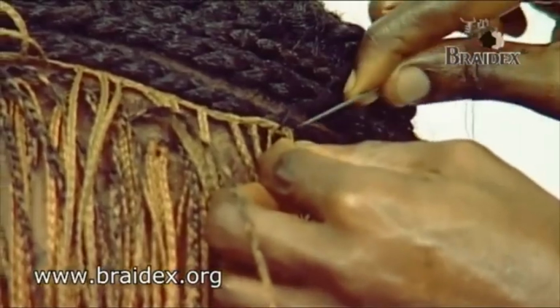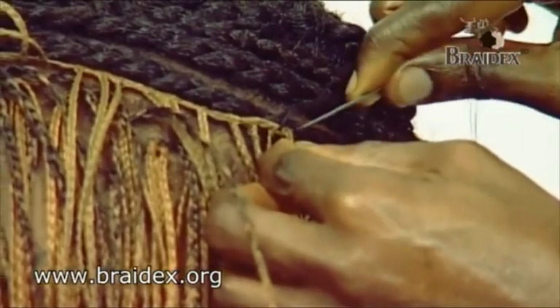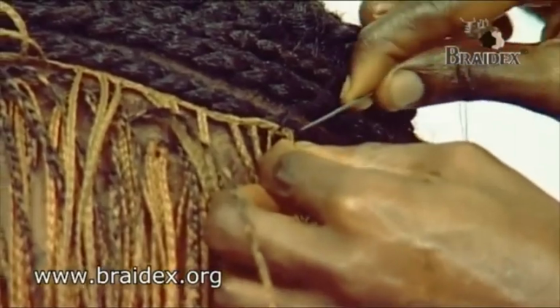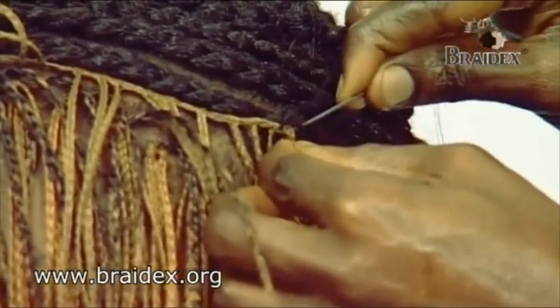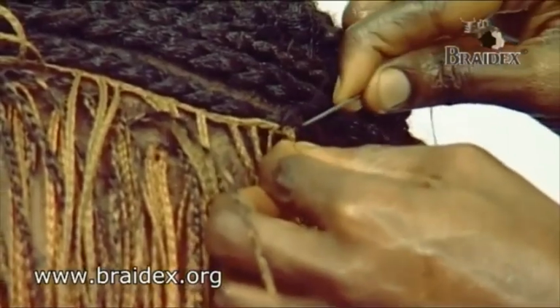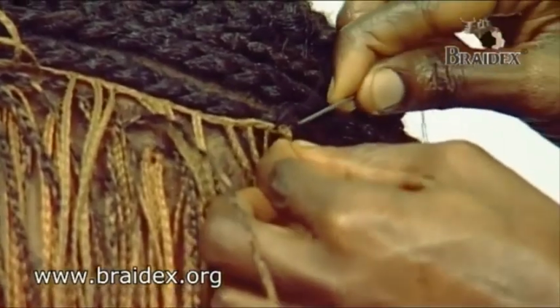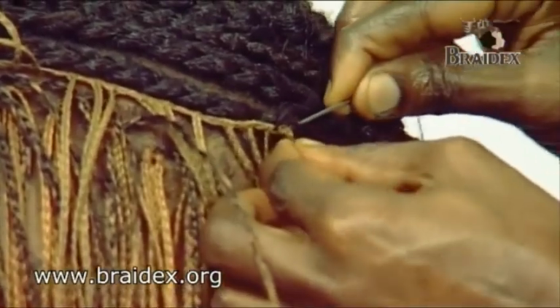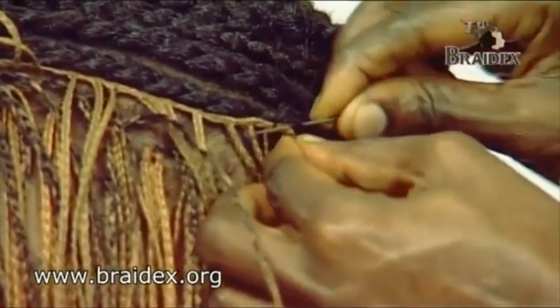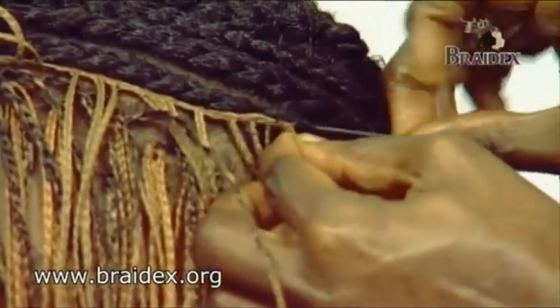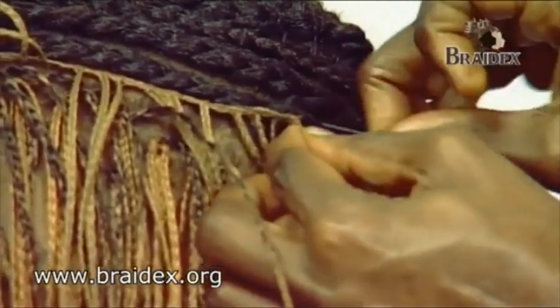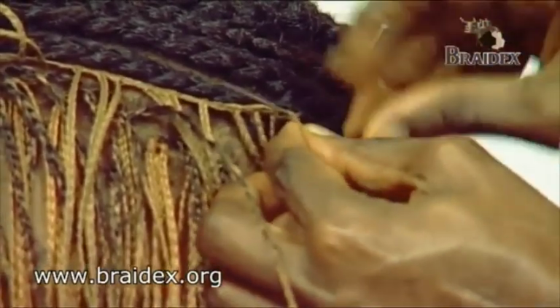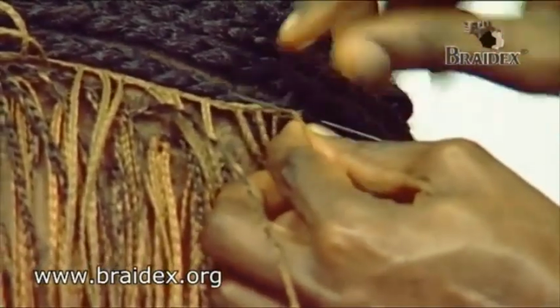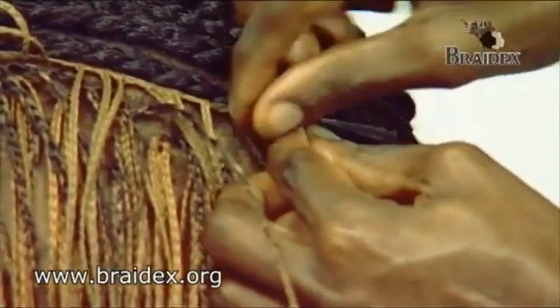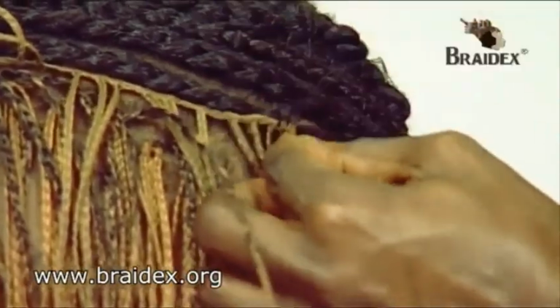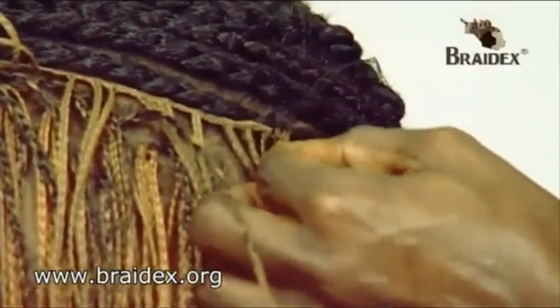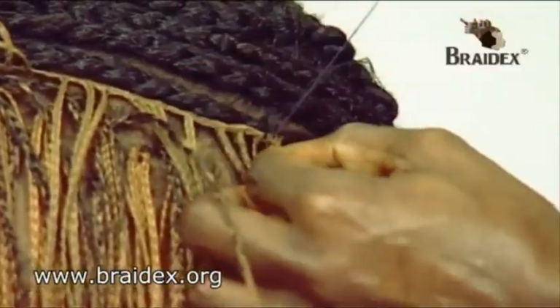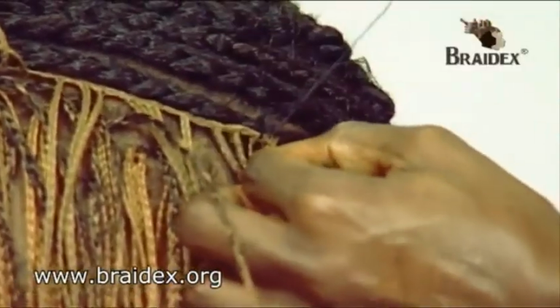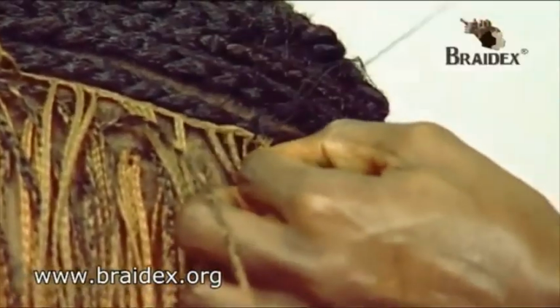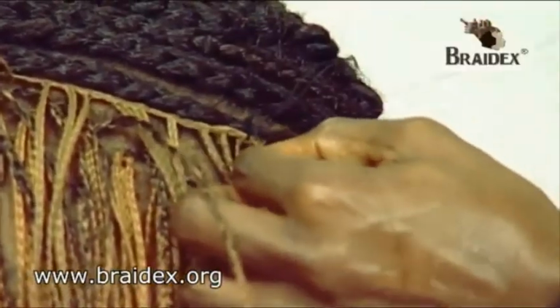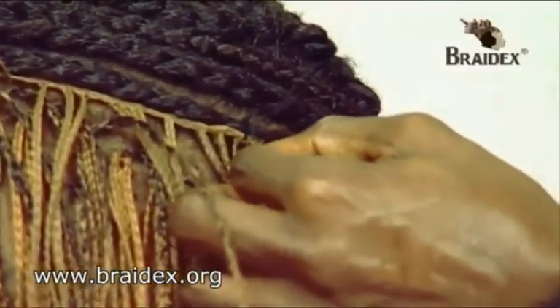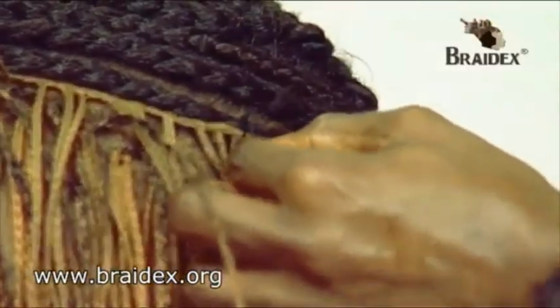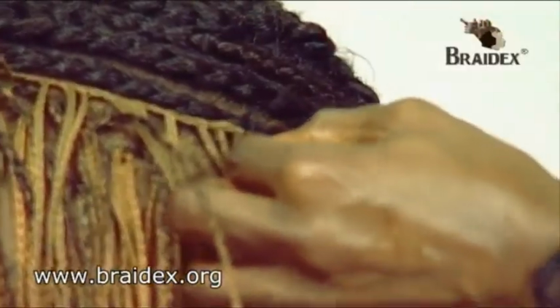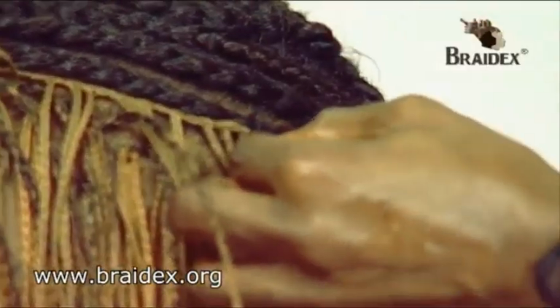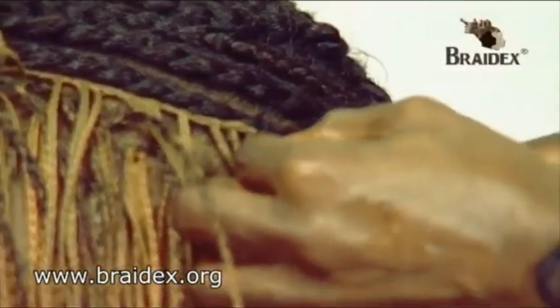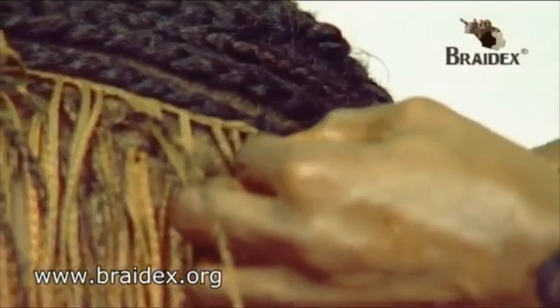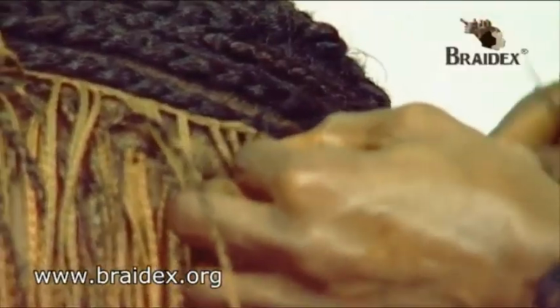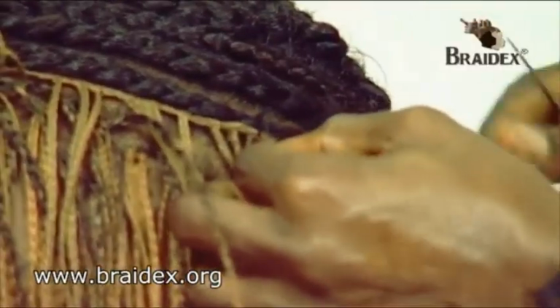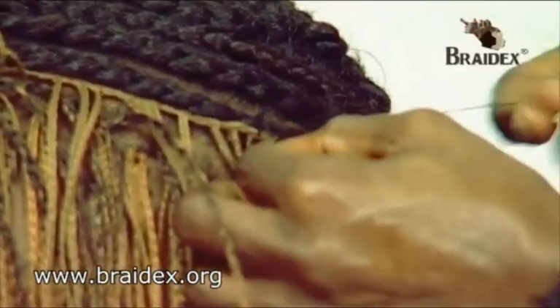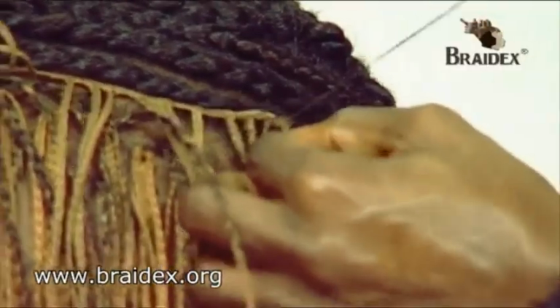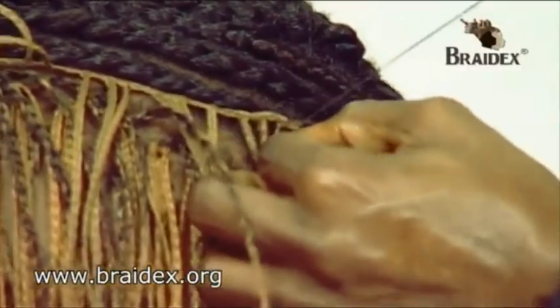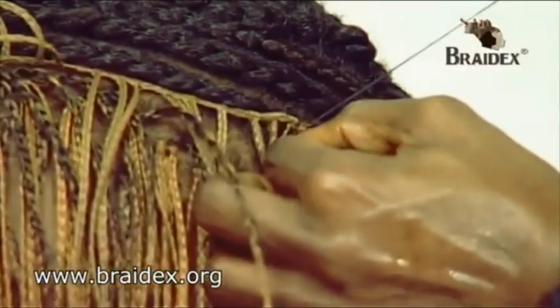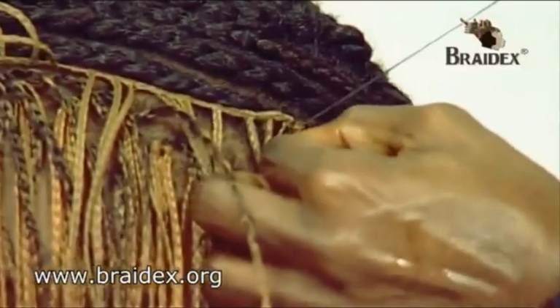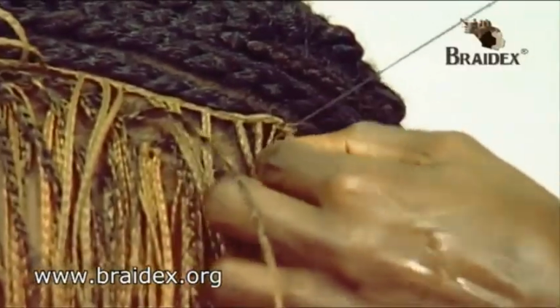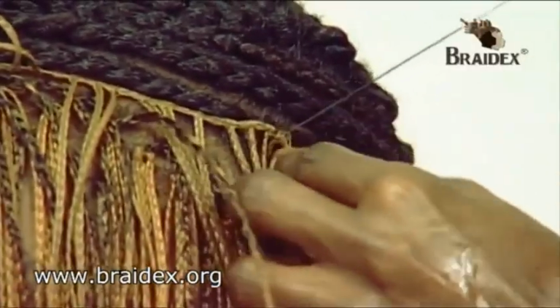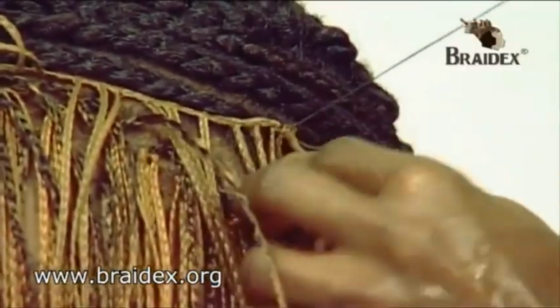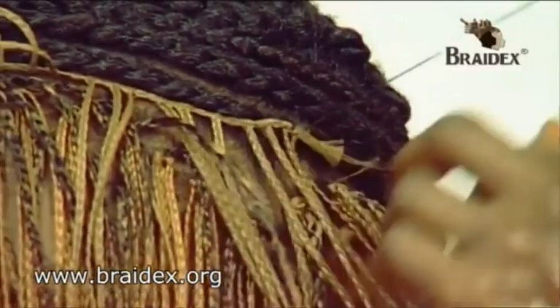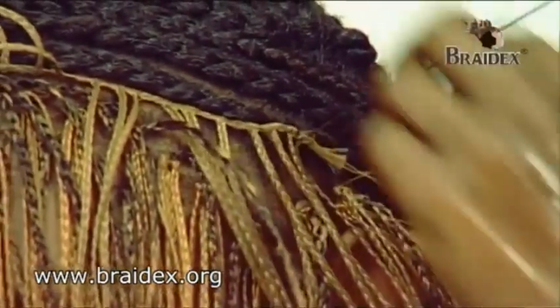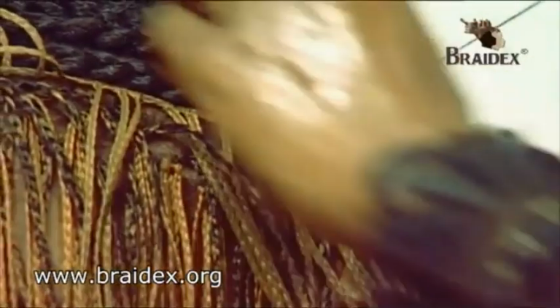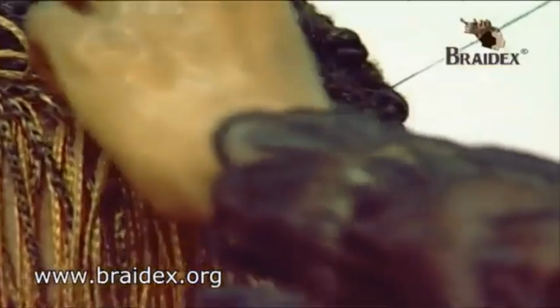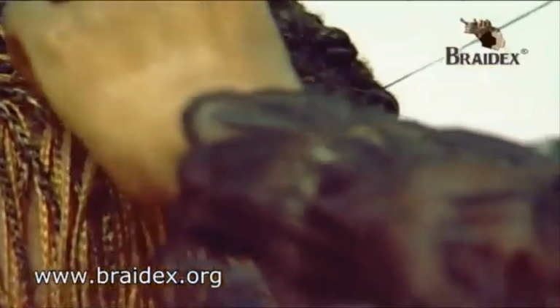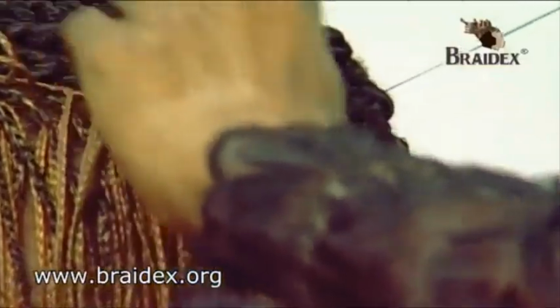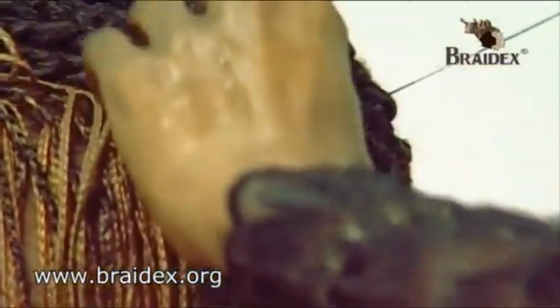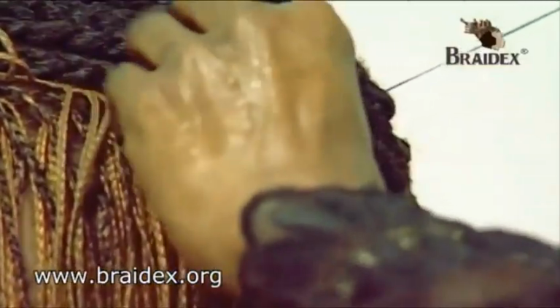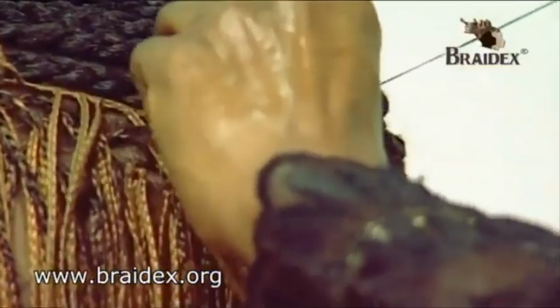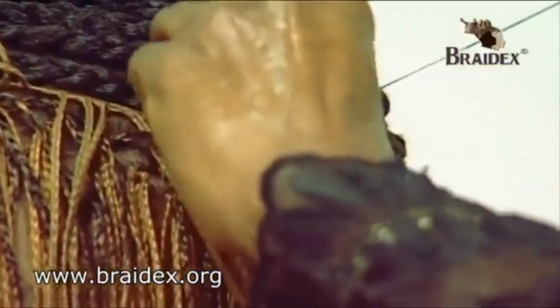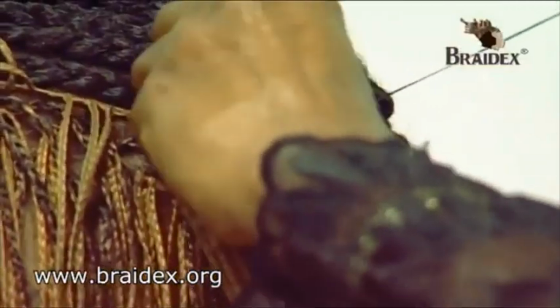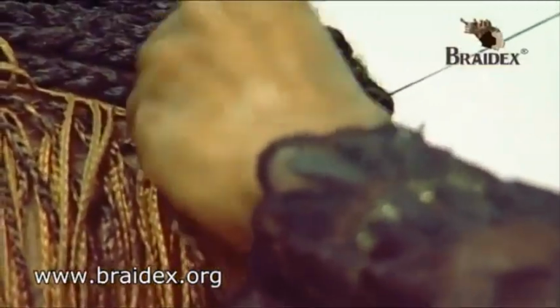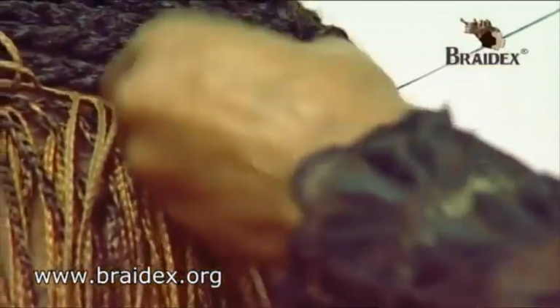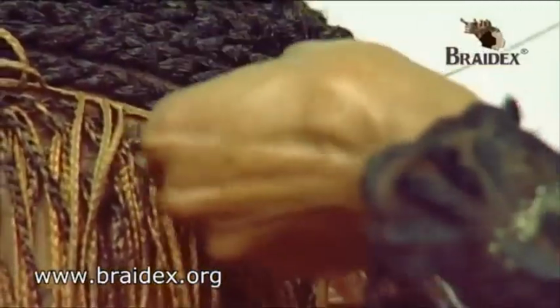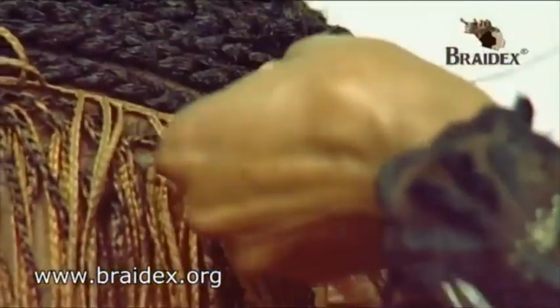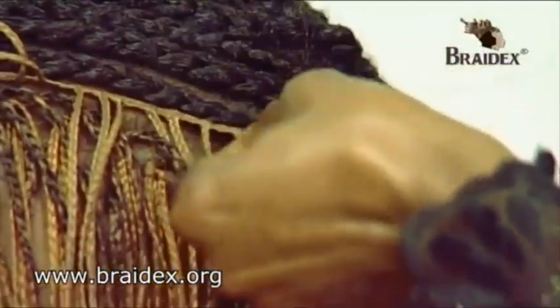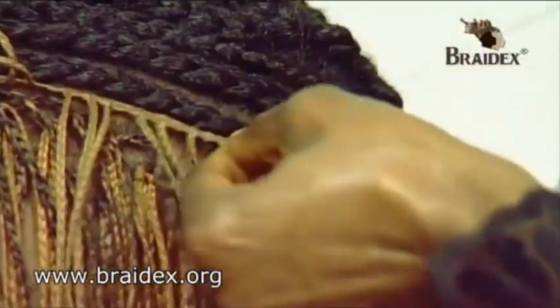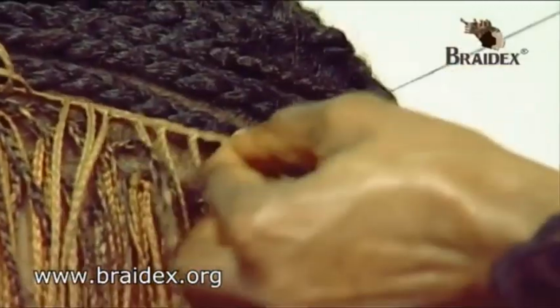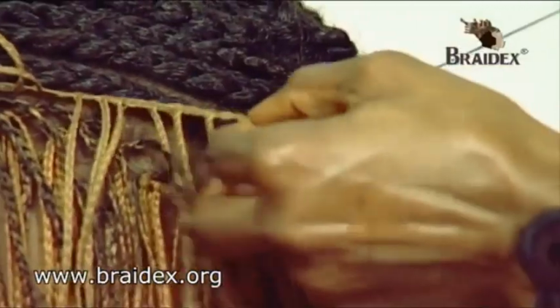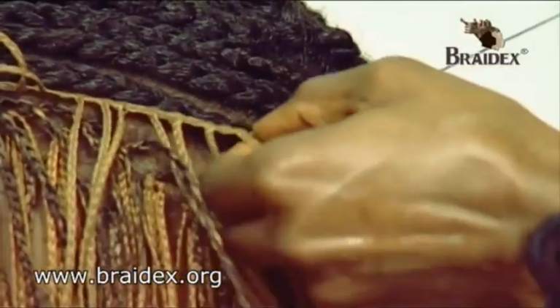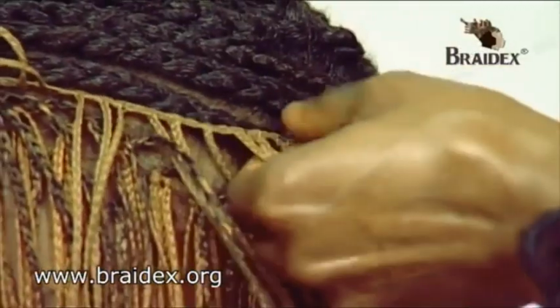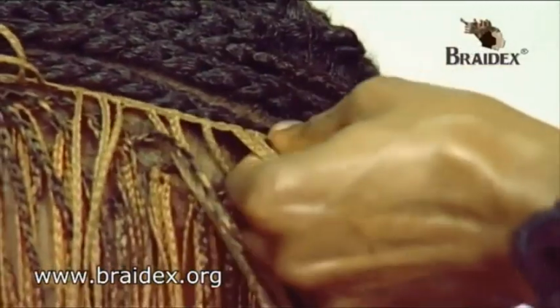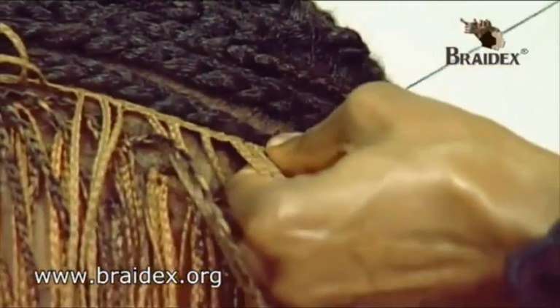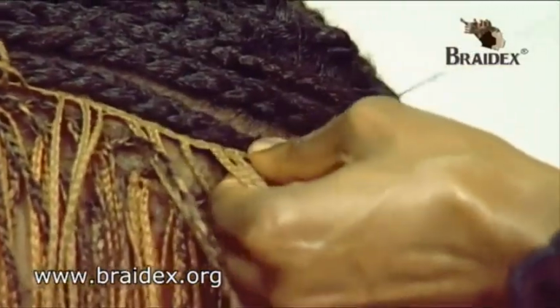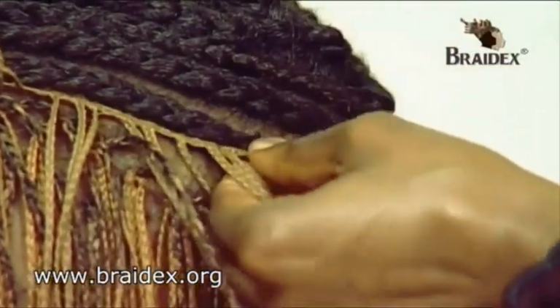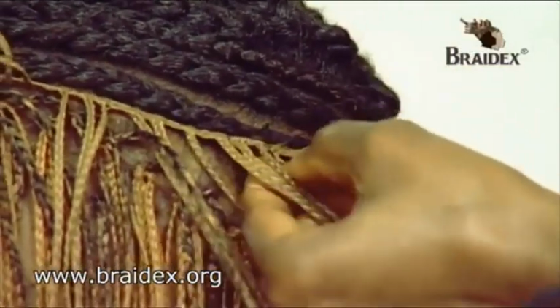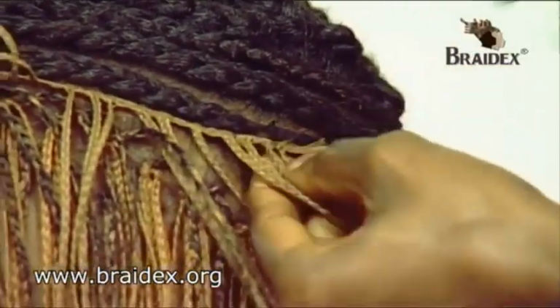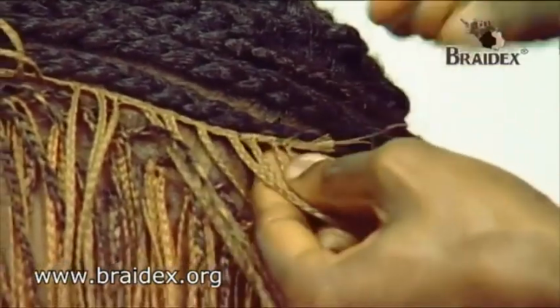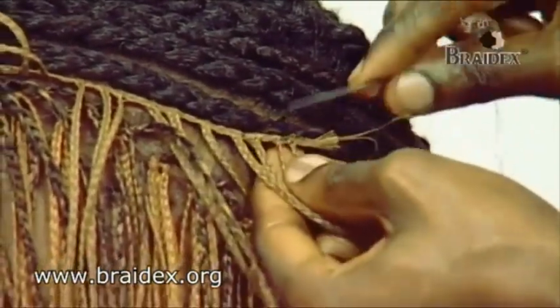Making sure that you solidify the front — this is really important — it's sewn in at the edge. It's very secure.